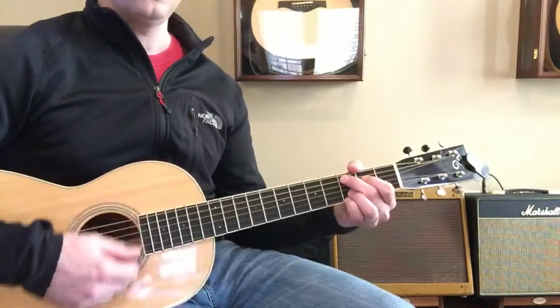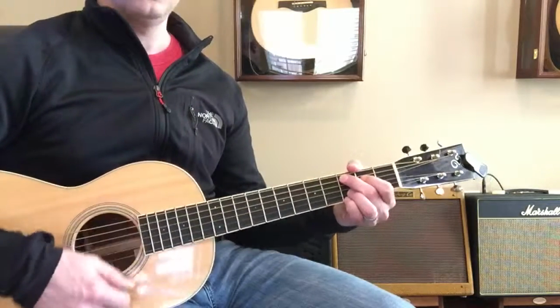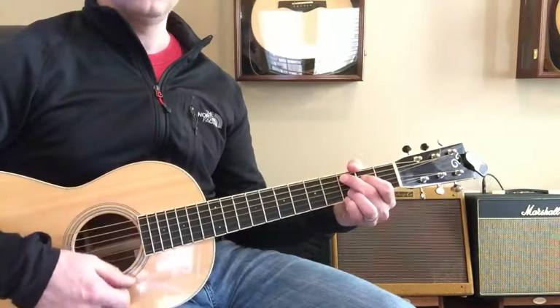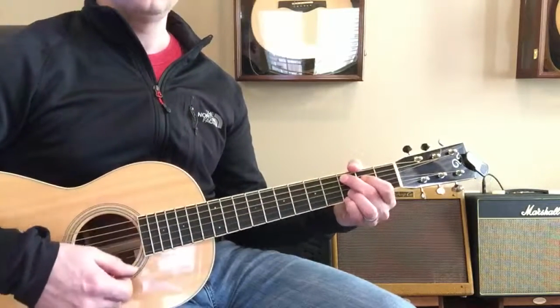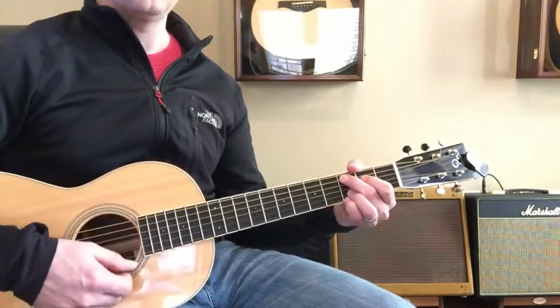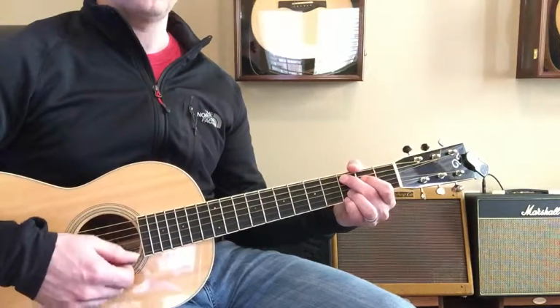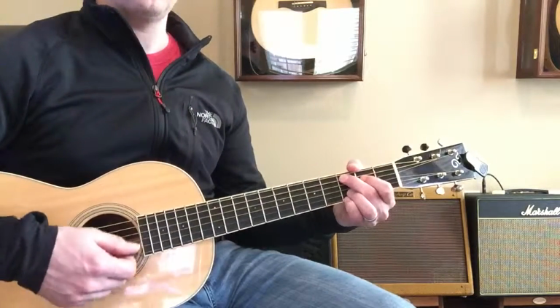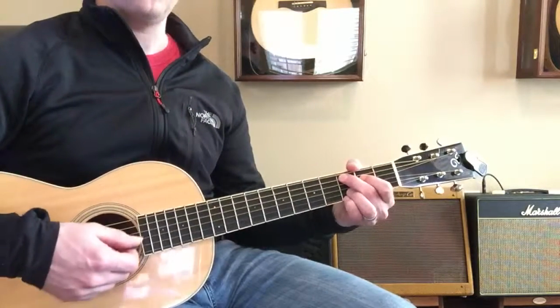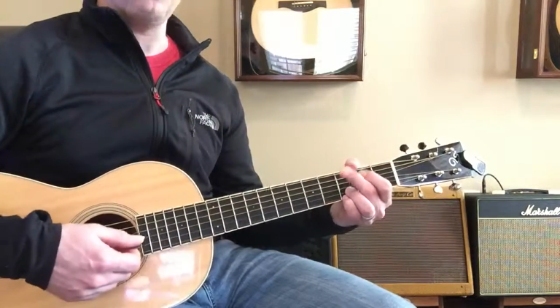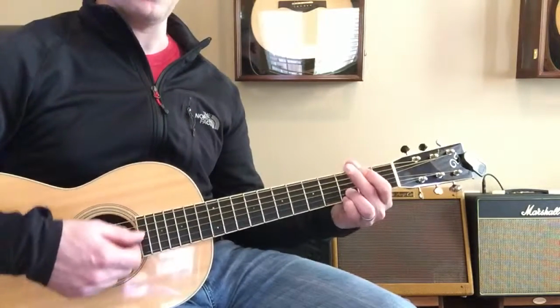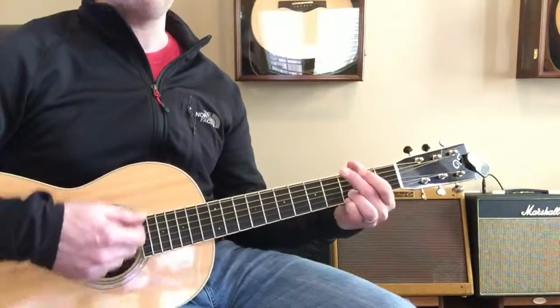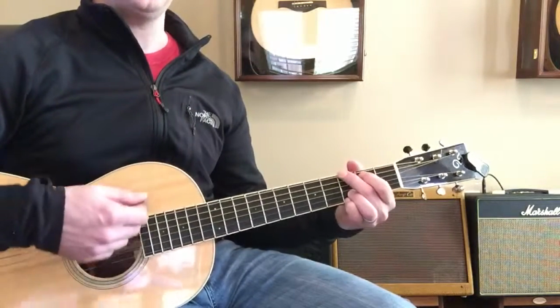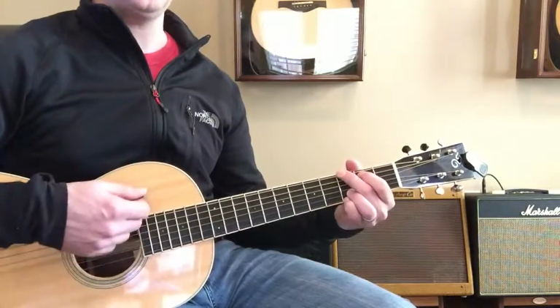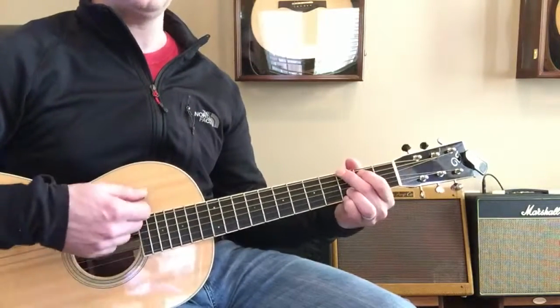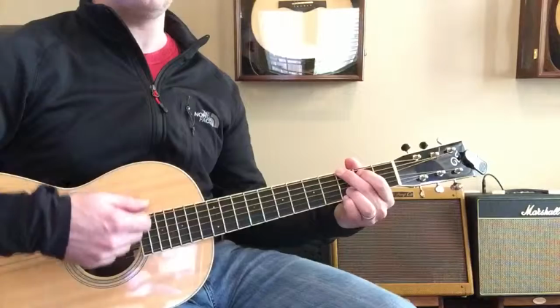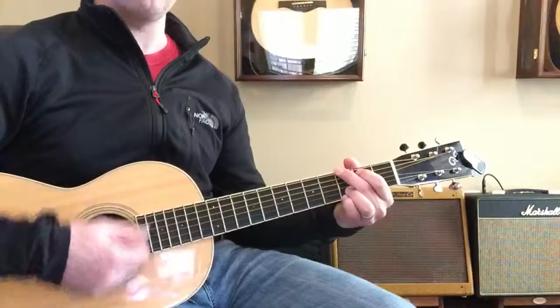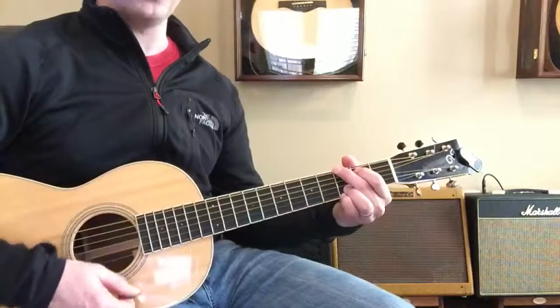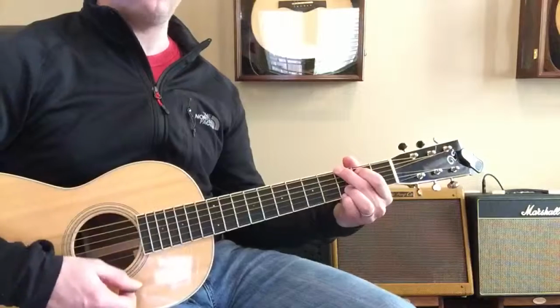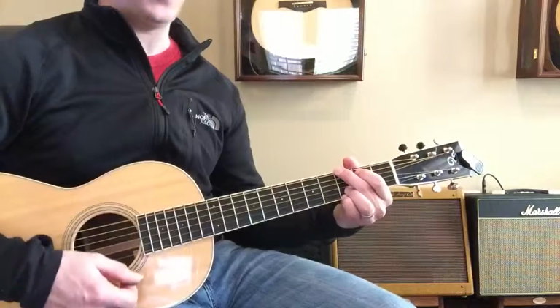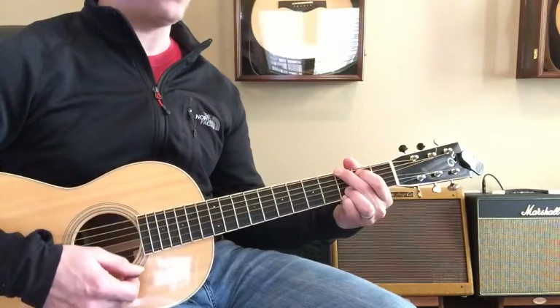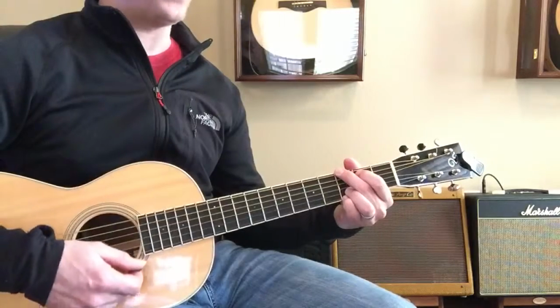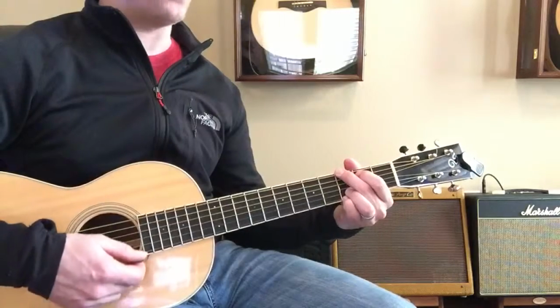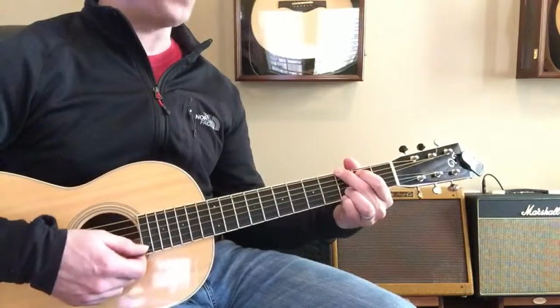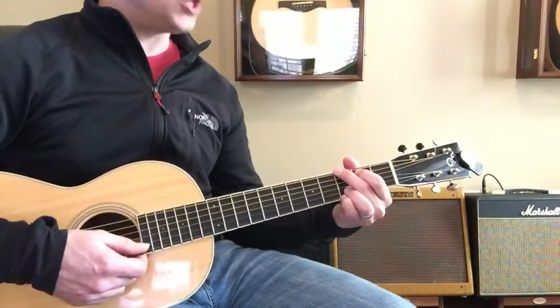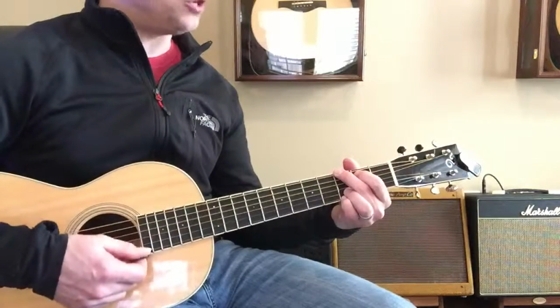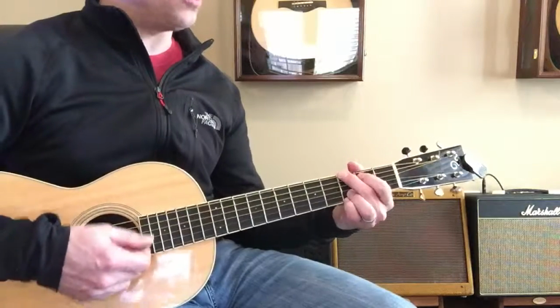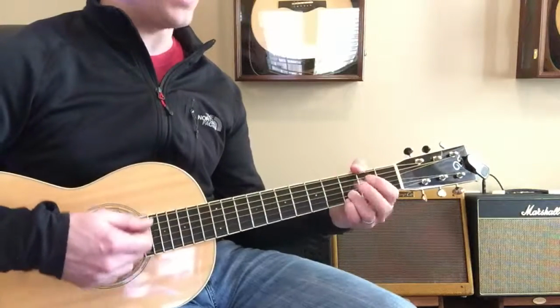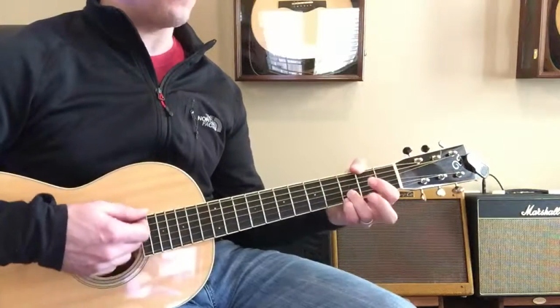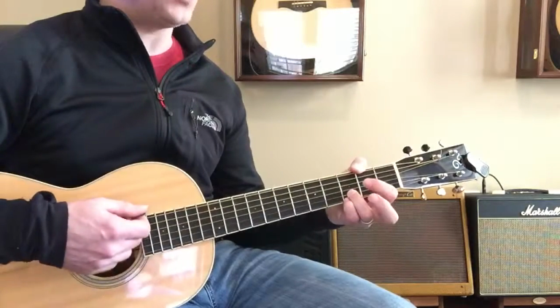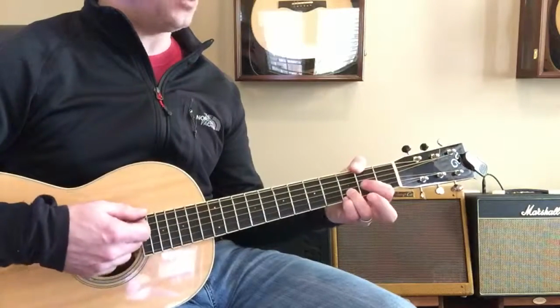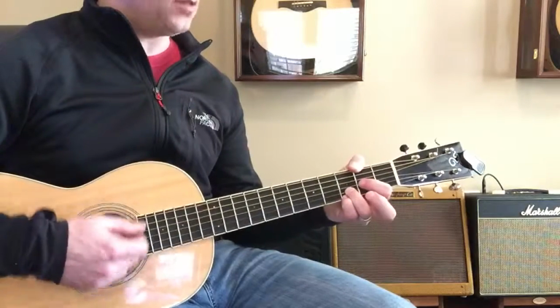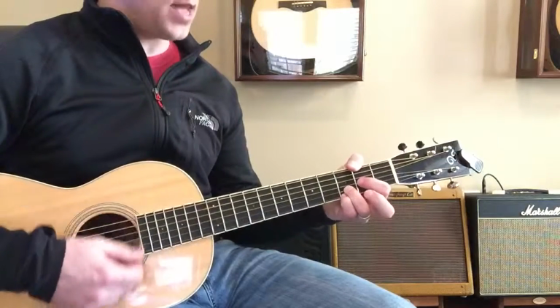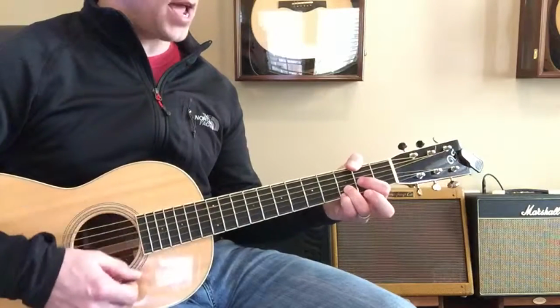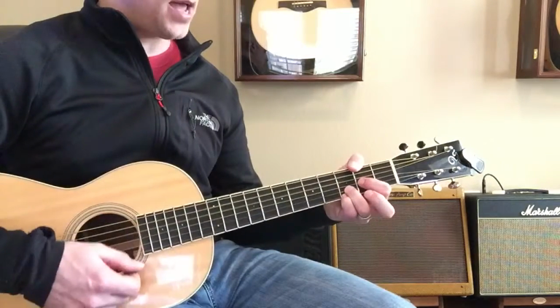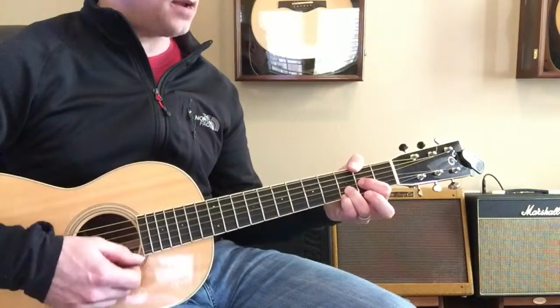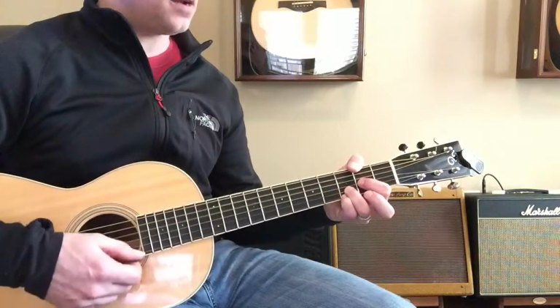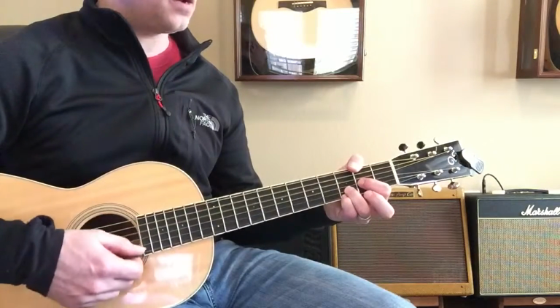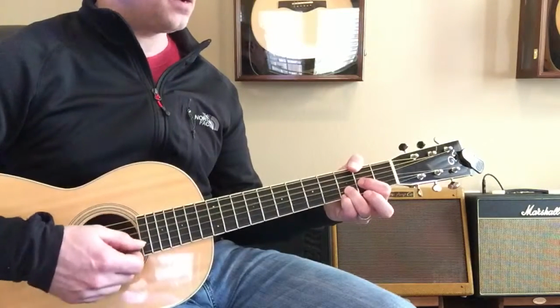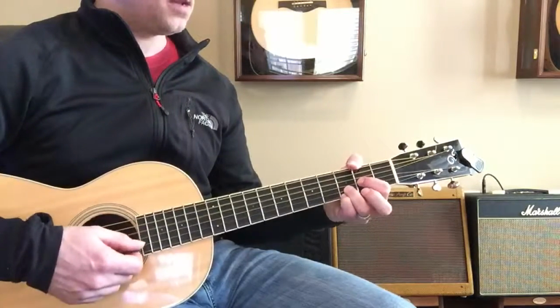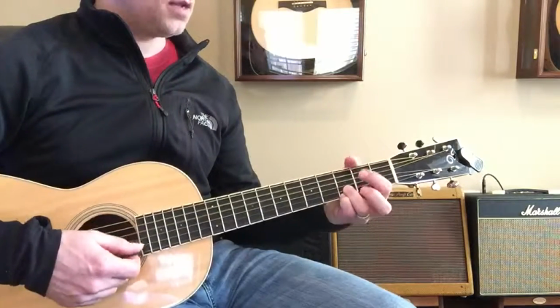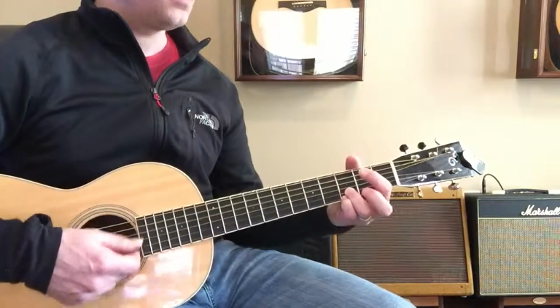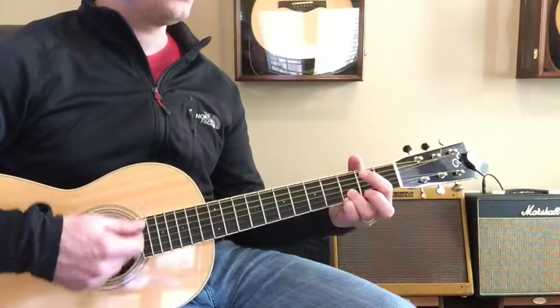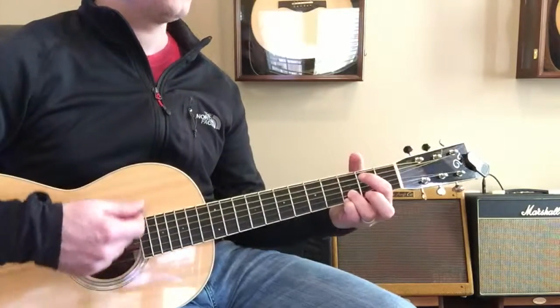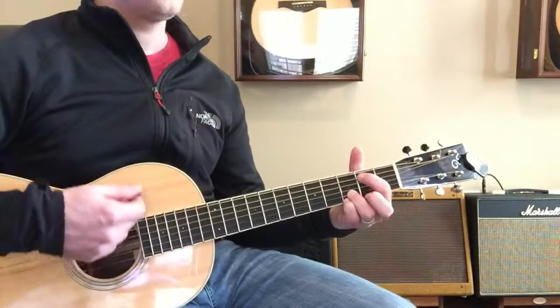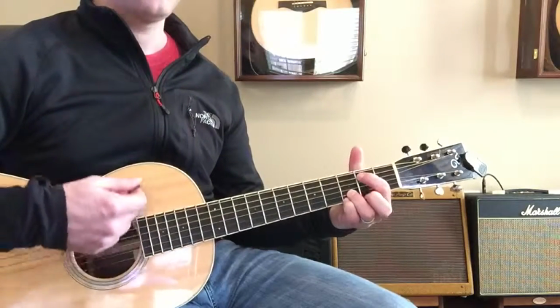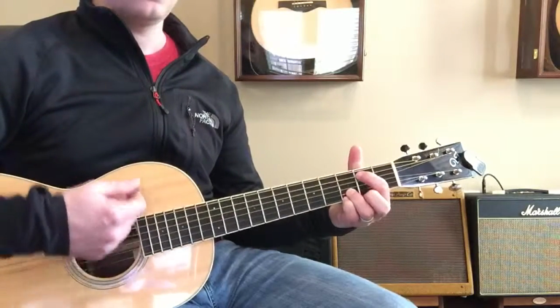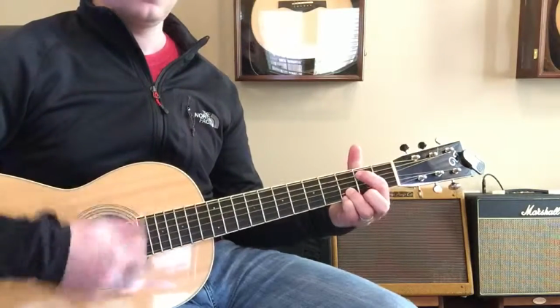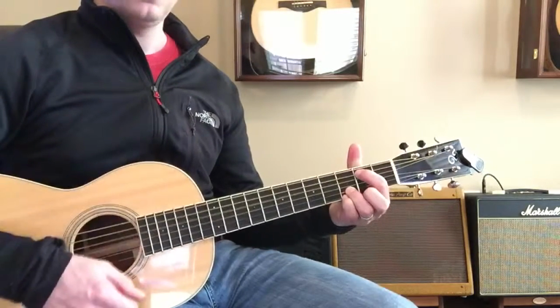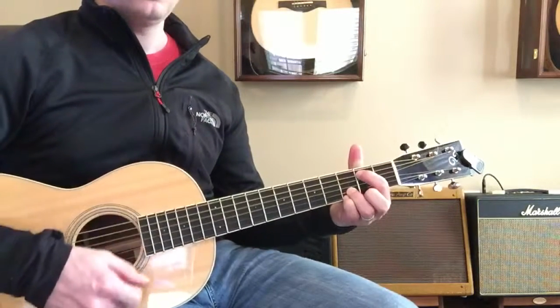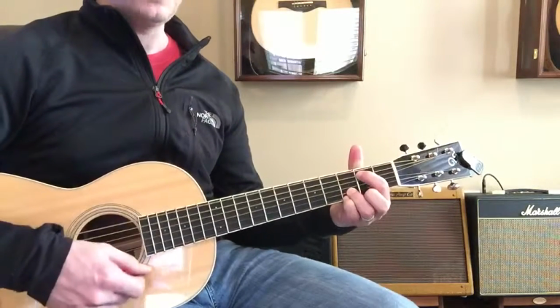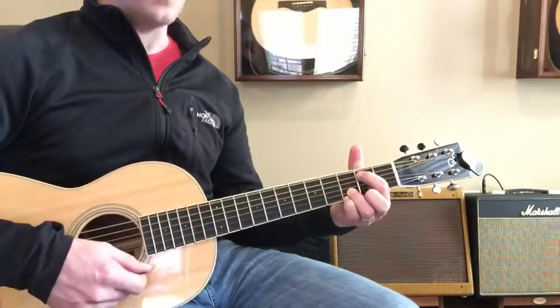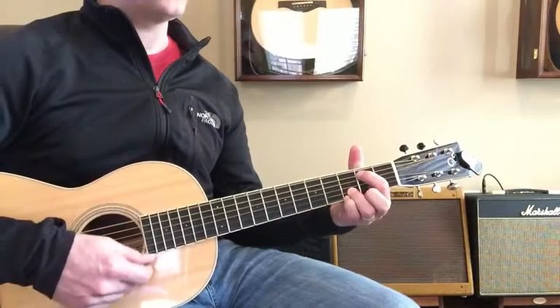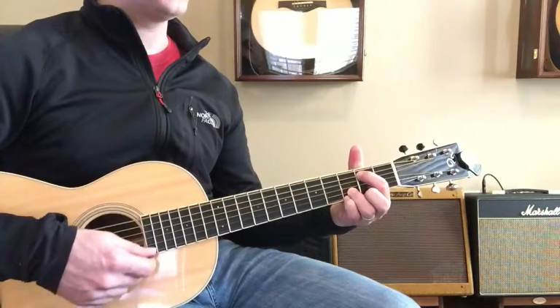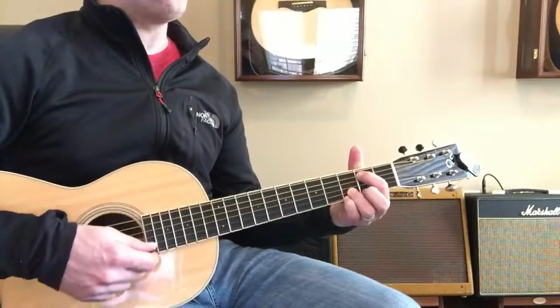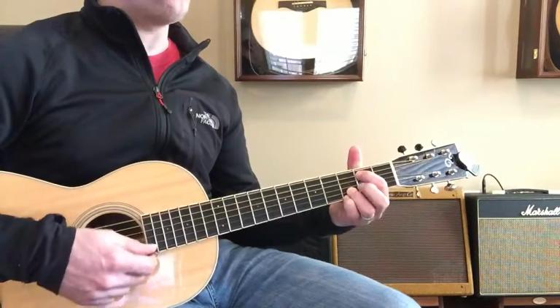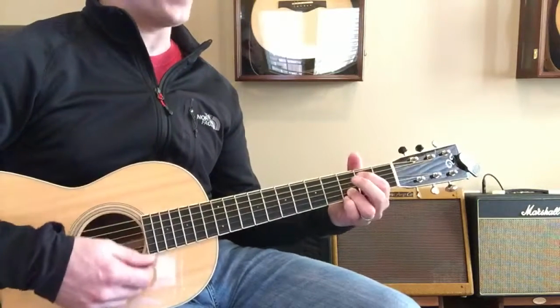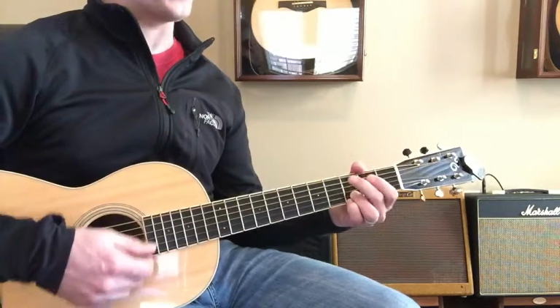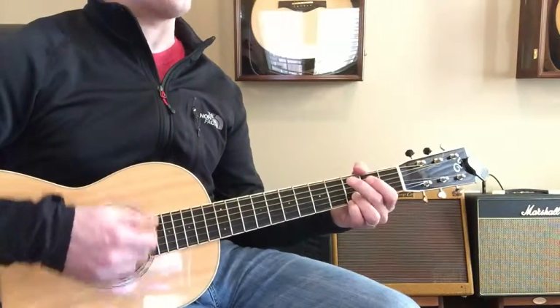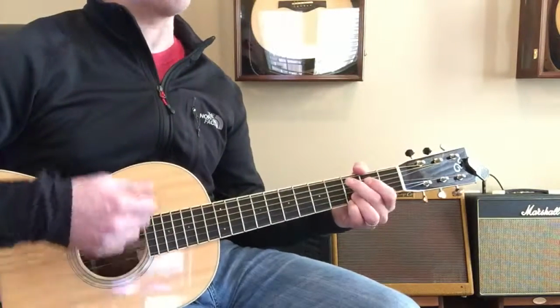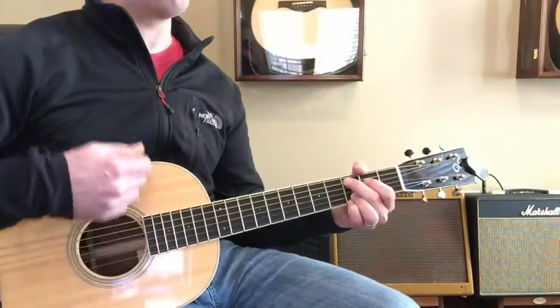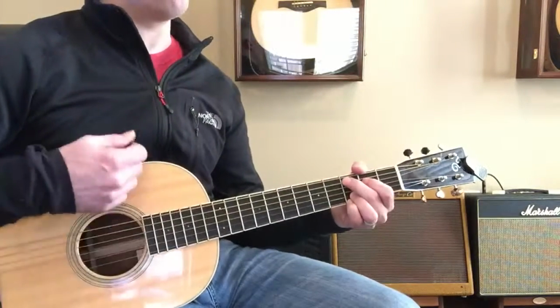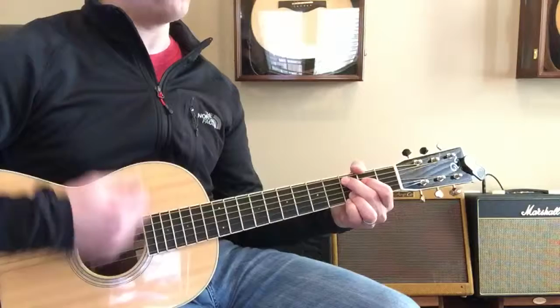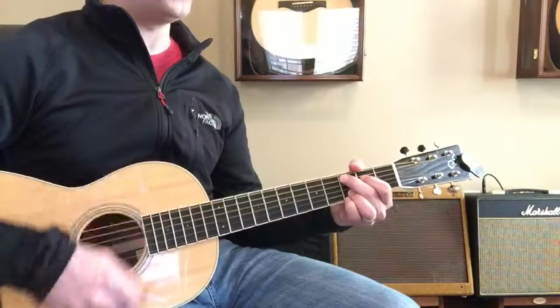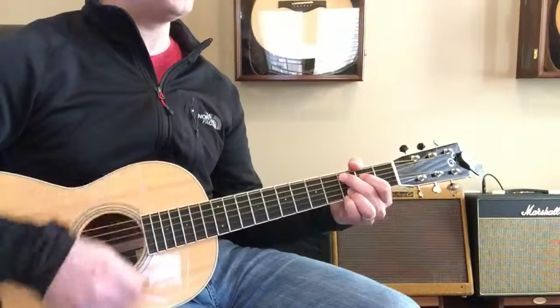So I'm going to put my pinky and ring finger there, but you don't have to do that. Now let's do five — let's do that one.